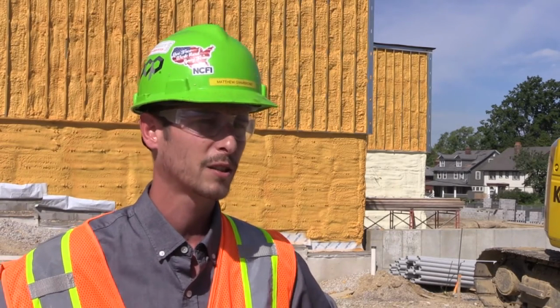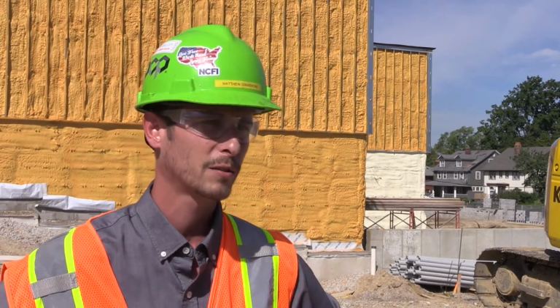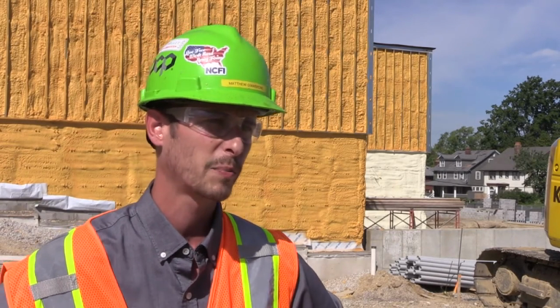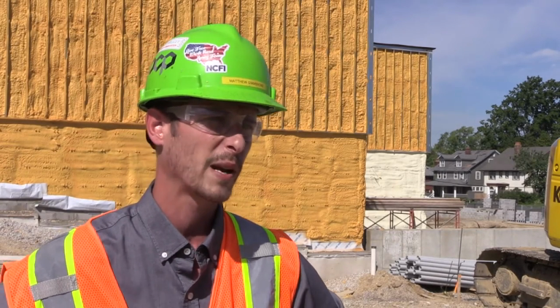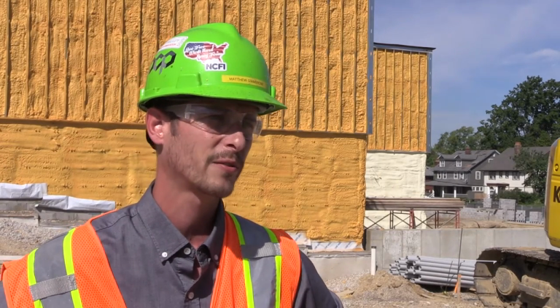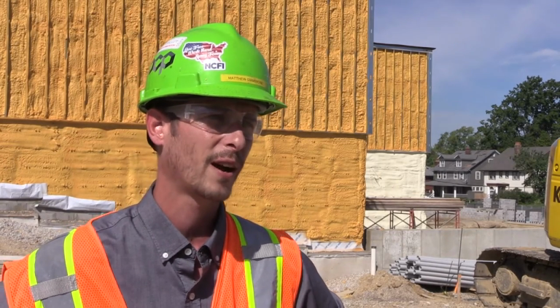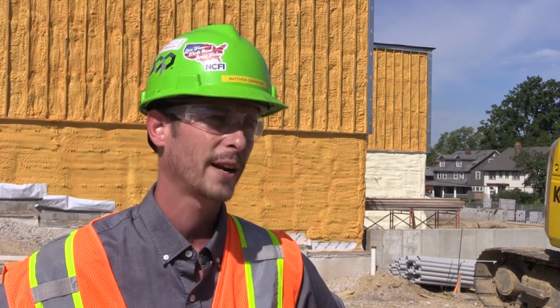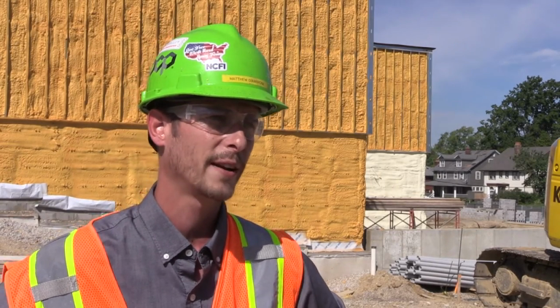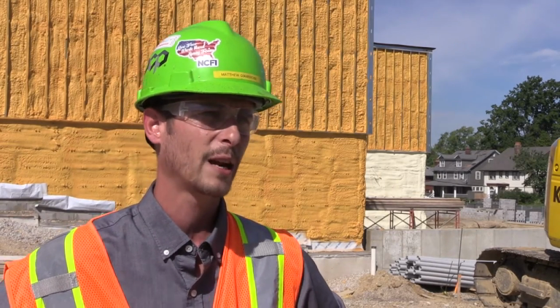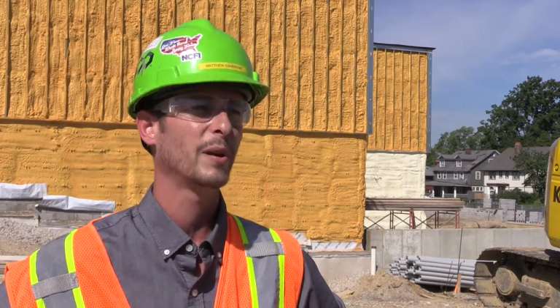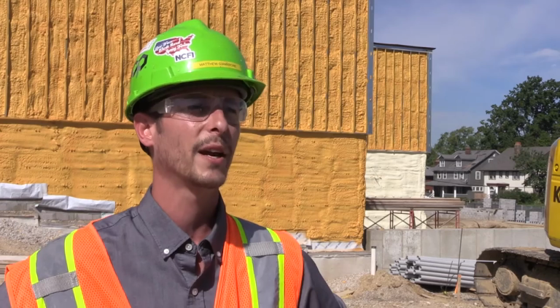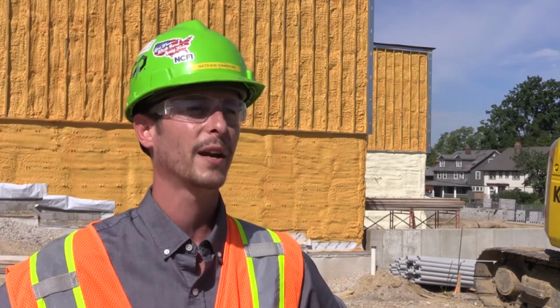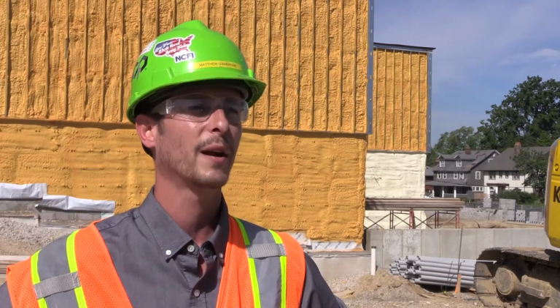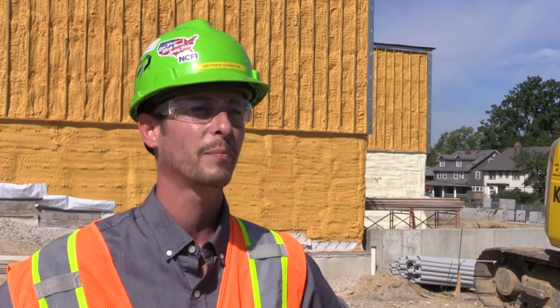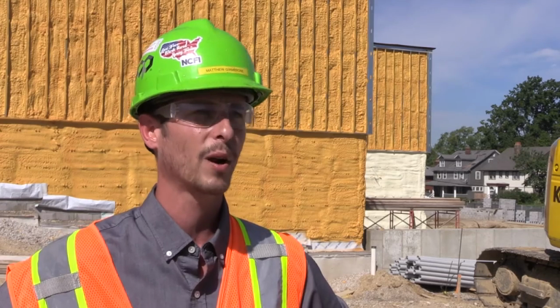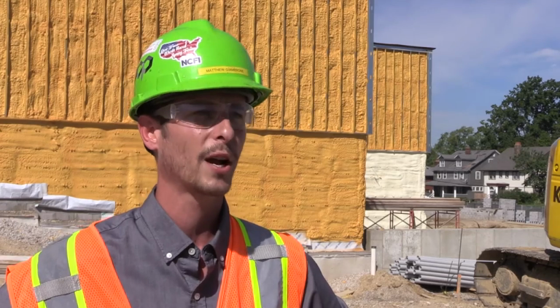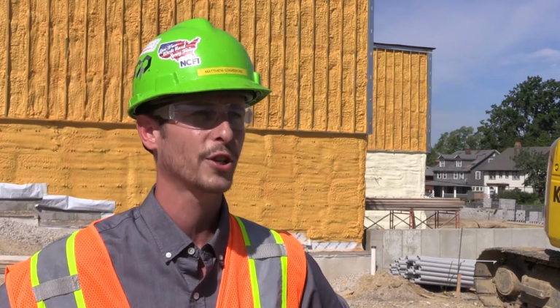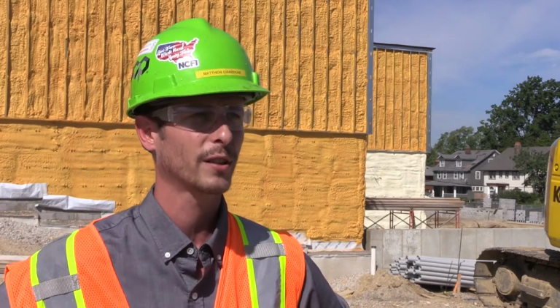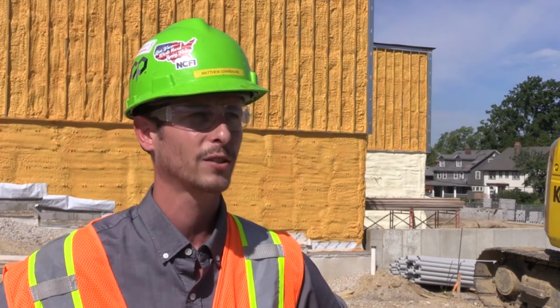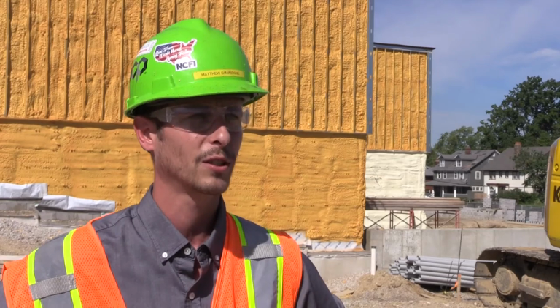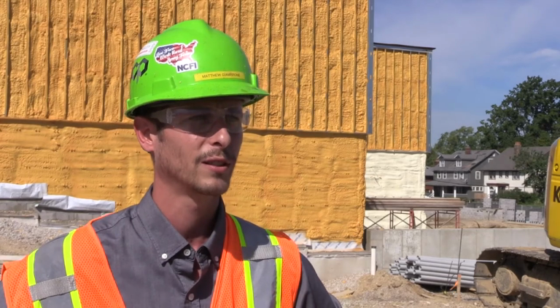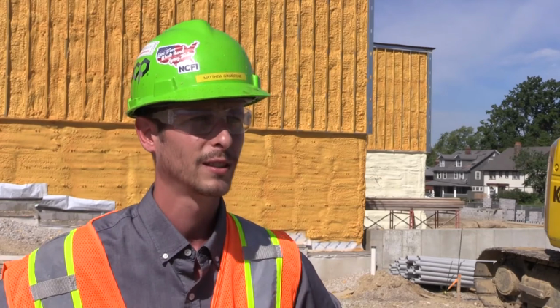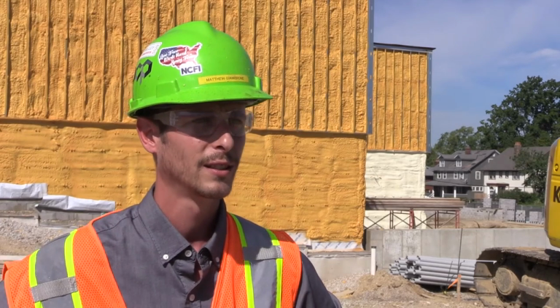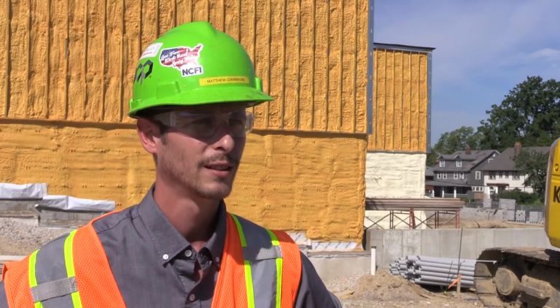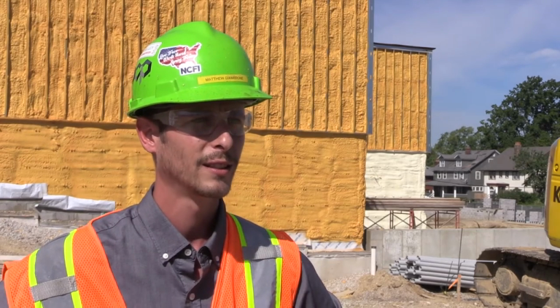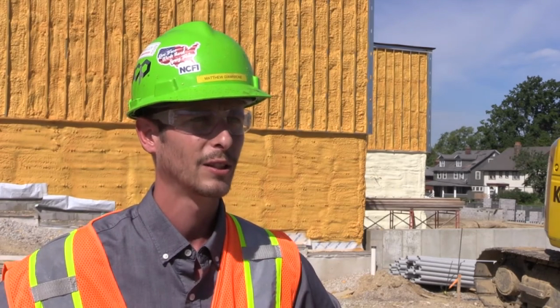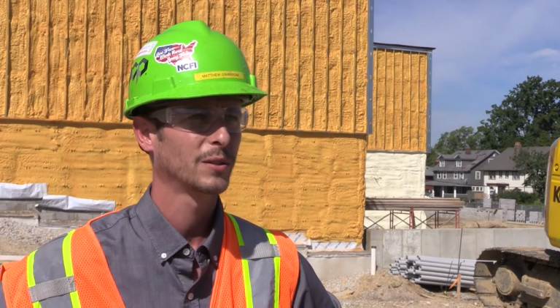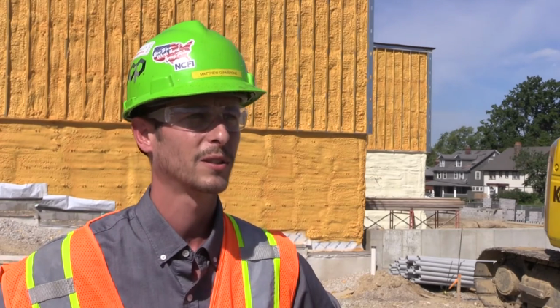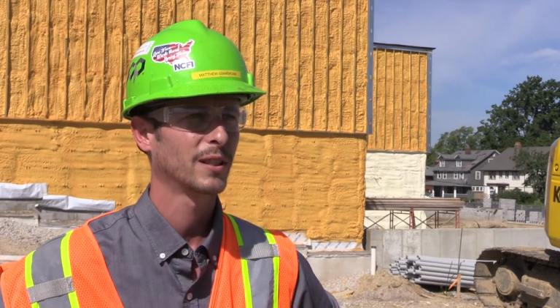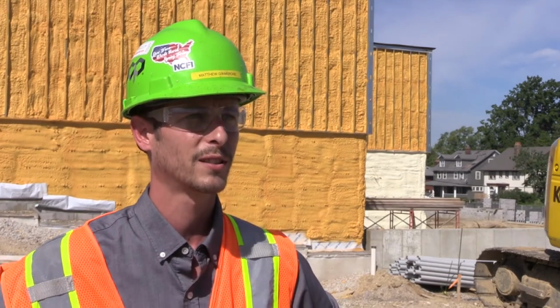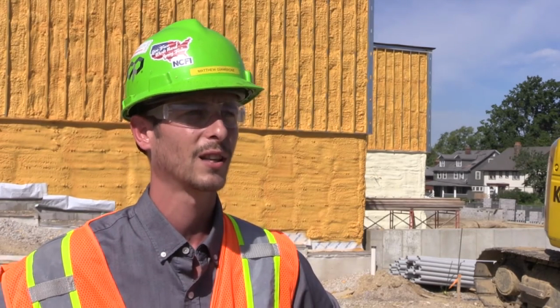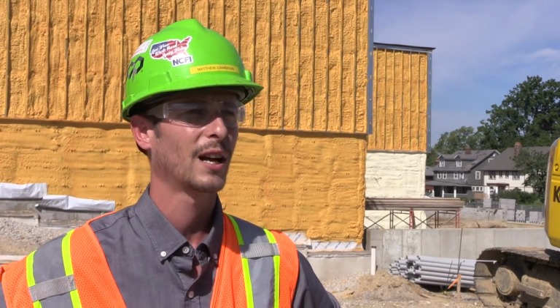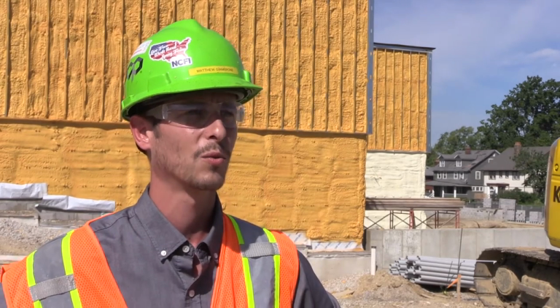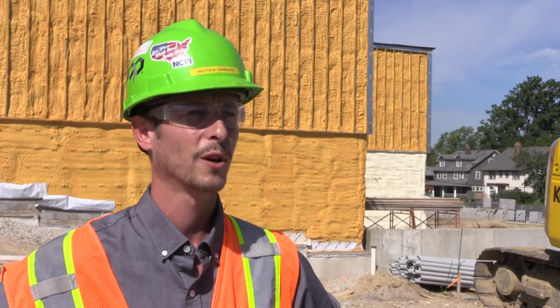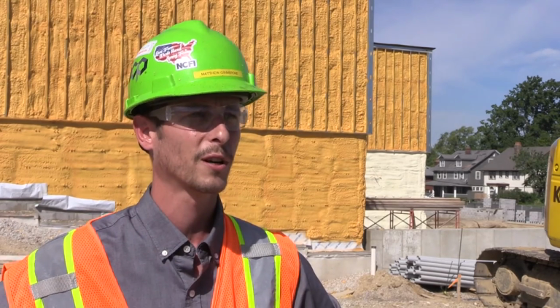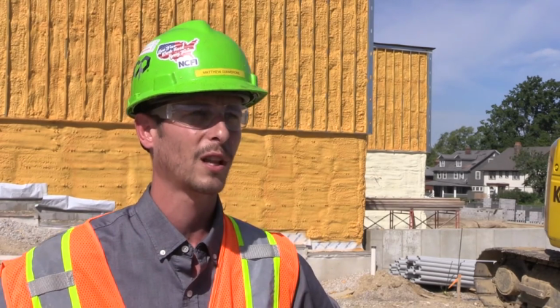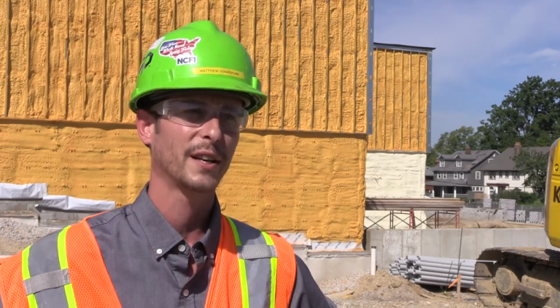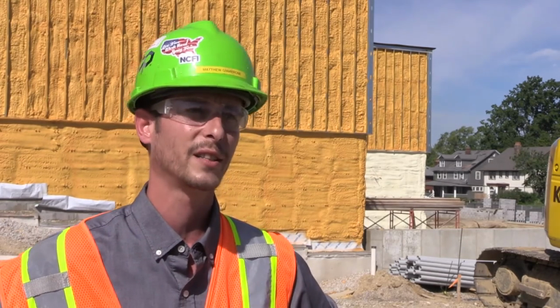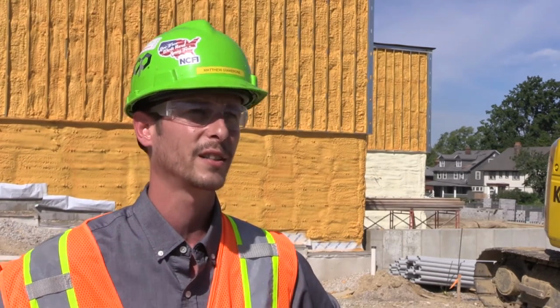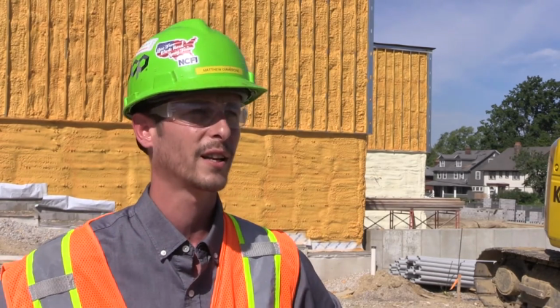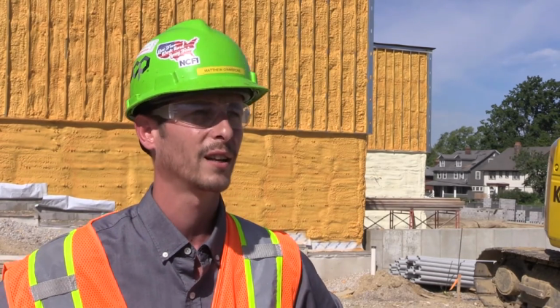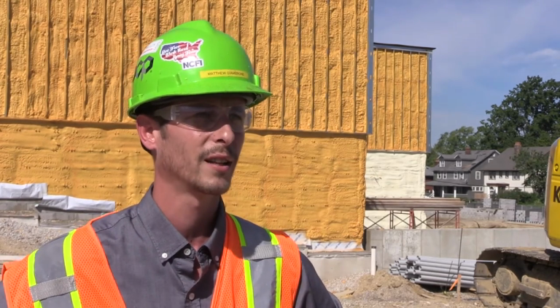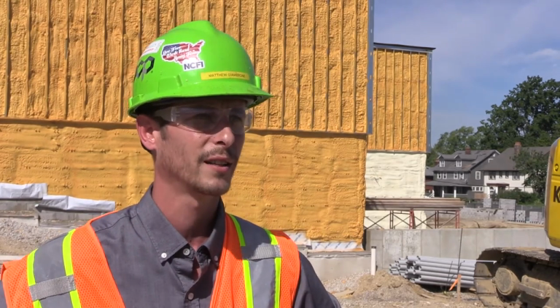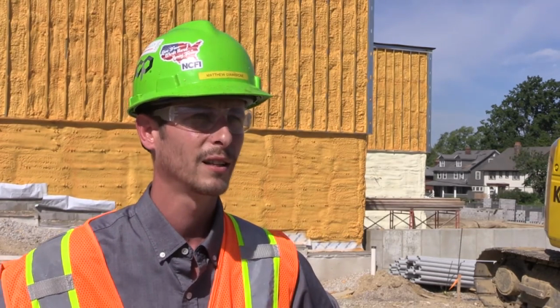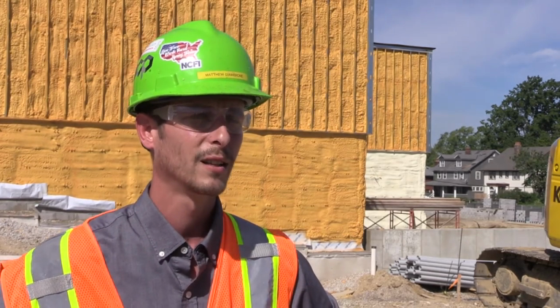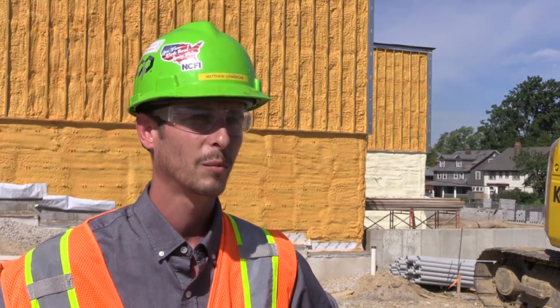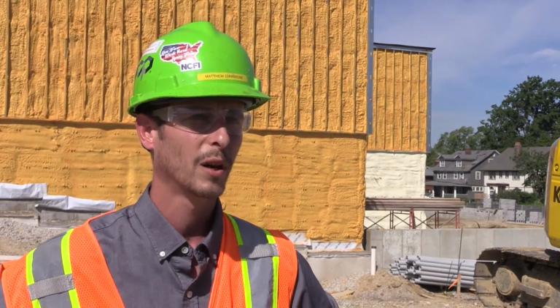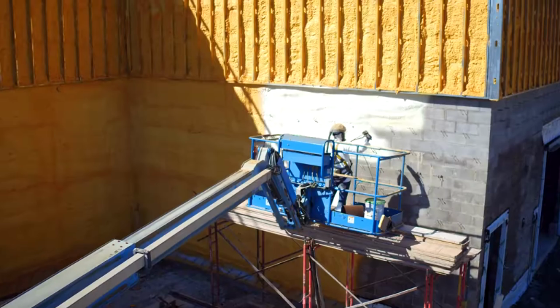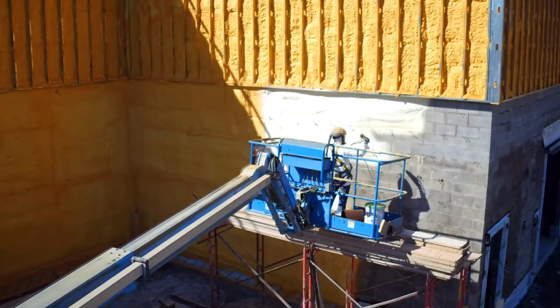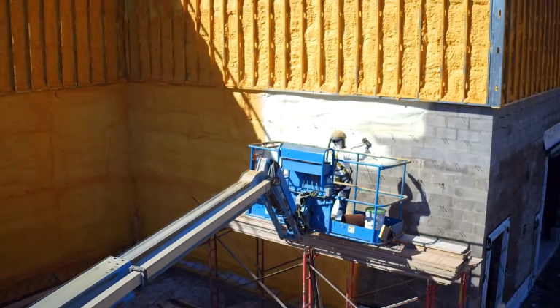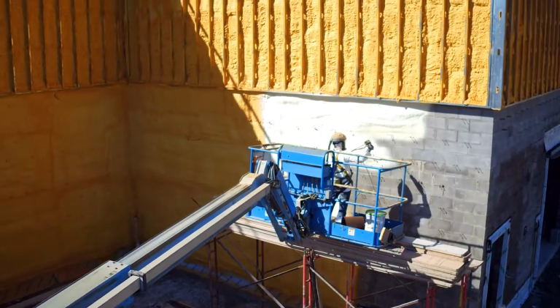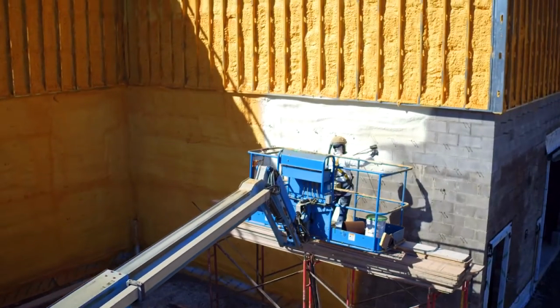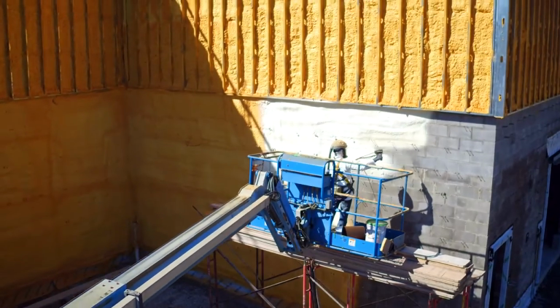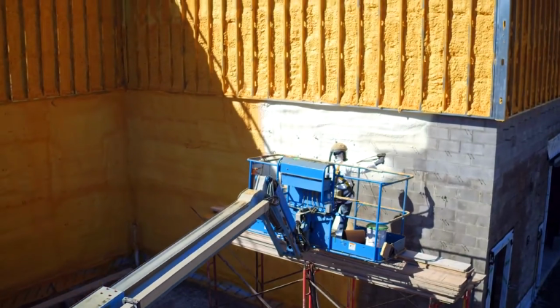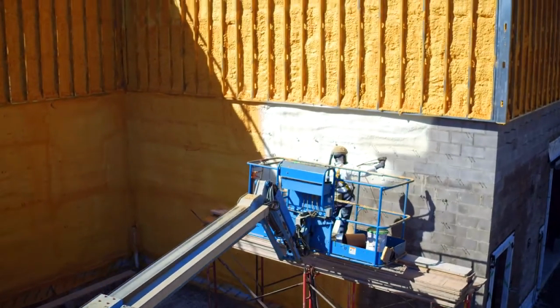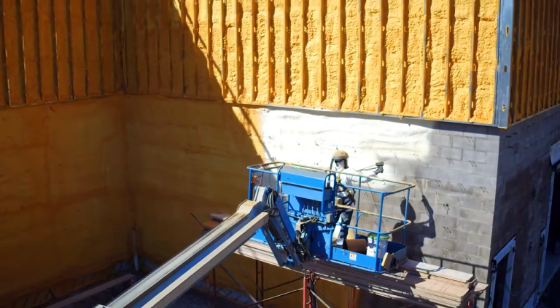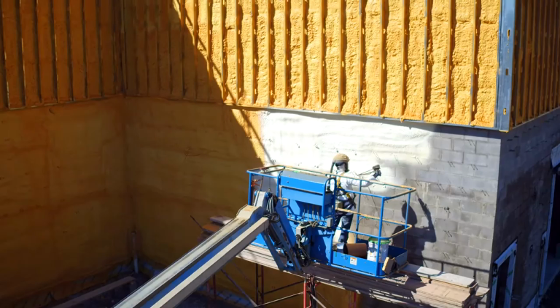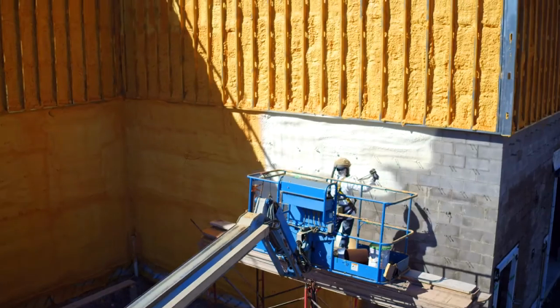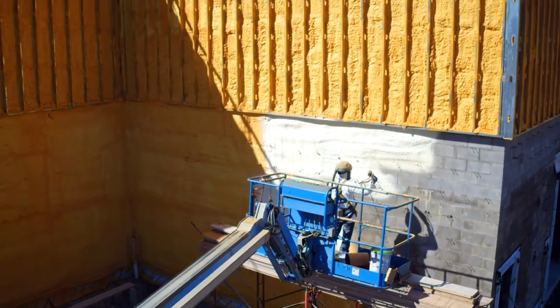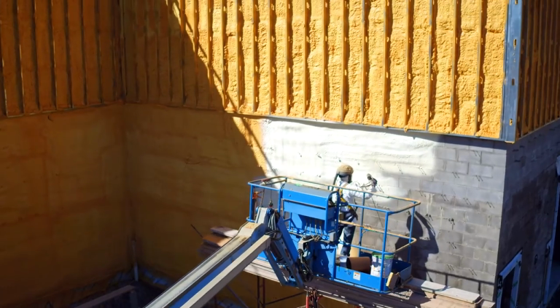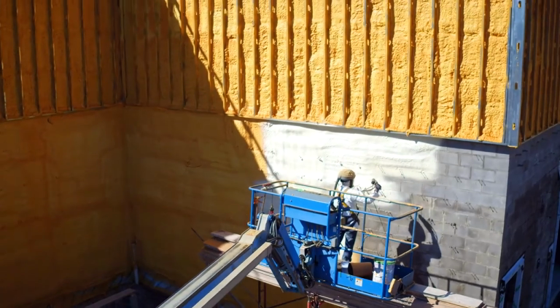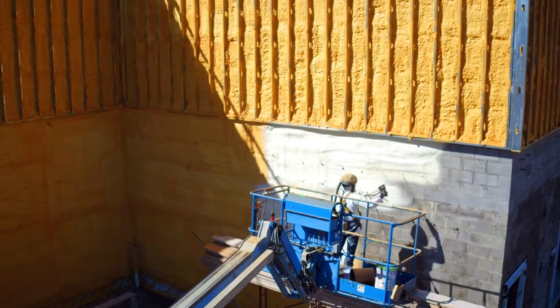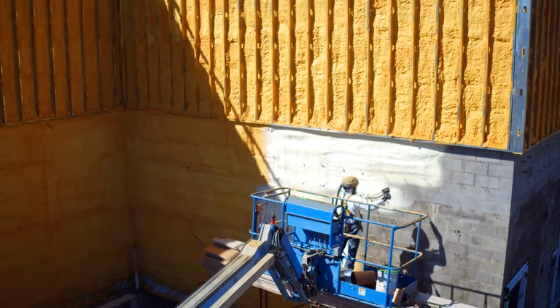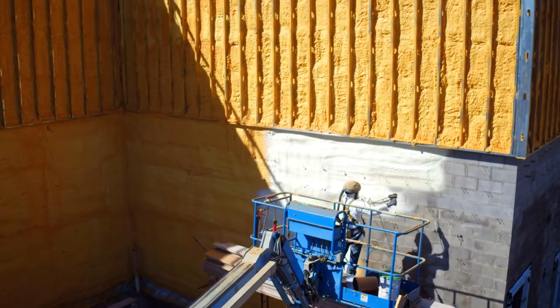It's a specified ABA project, so it's a lot of work, a lot of detail in, but it's going to be a beautiful building when it's done.